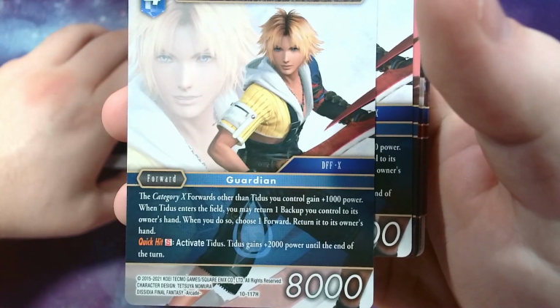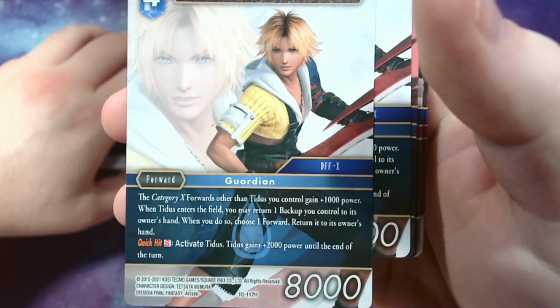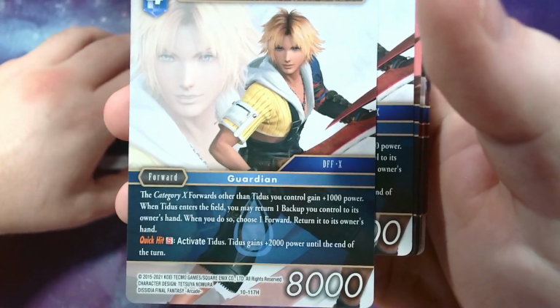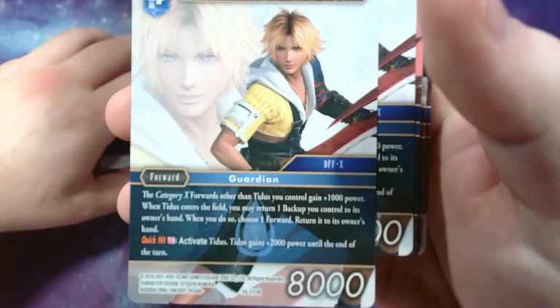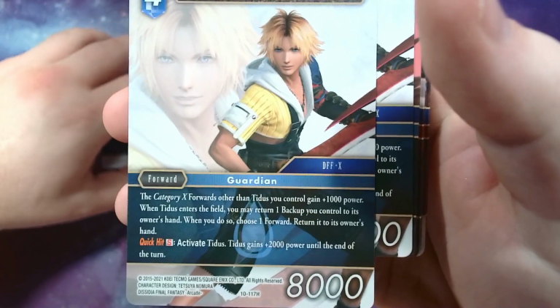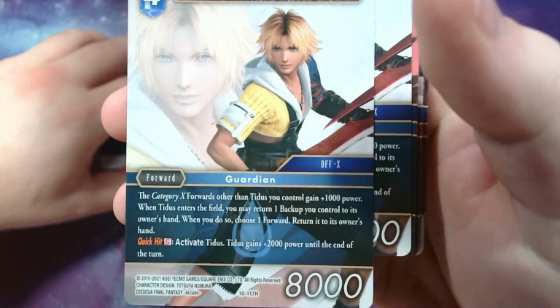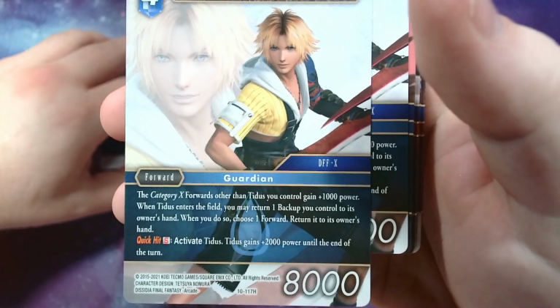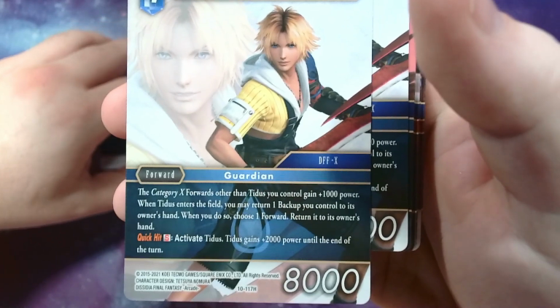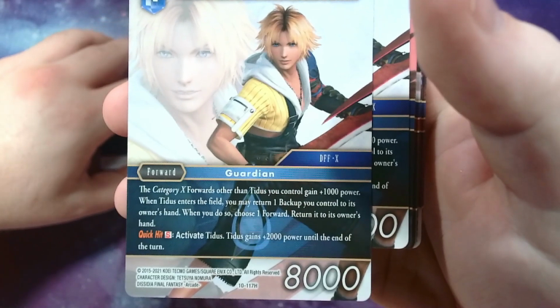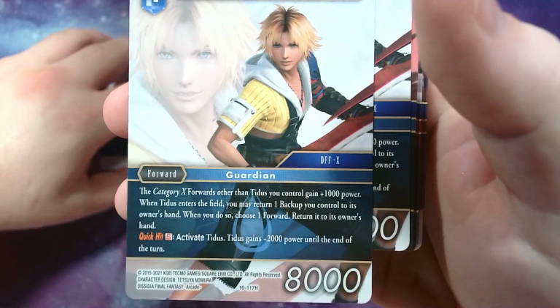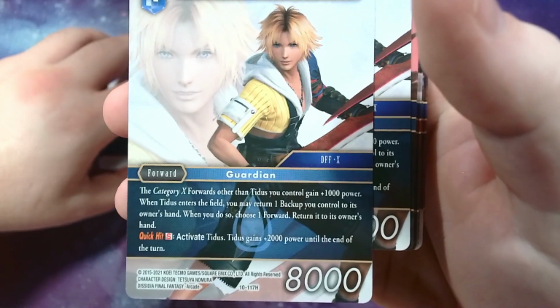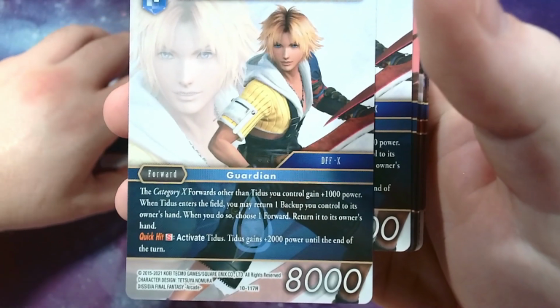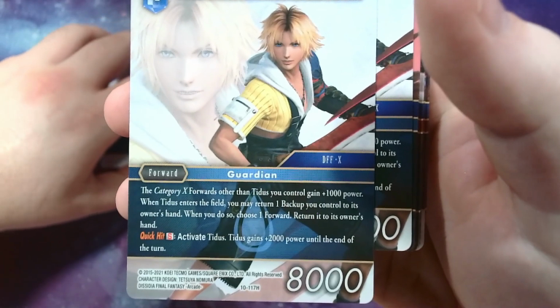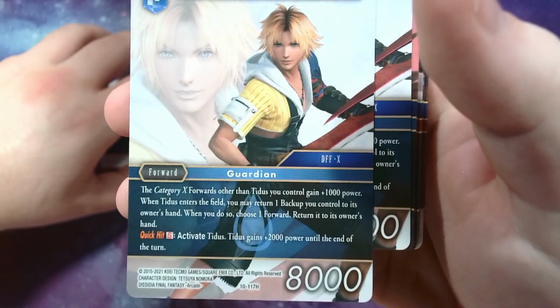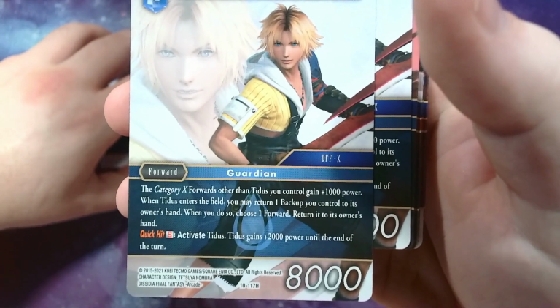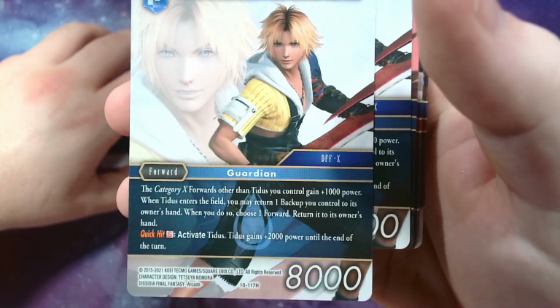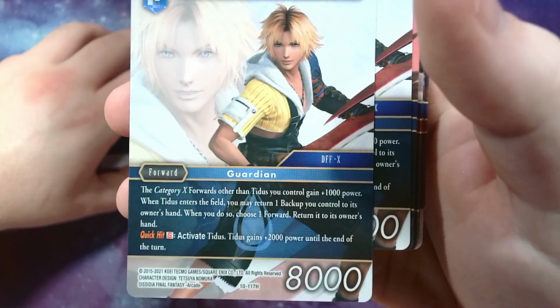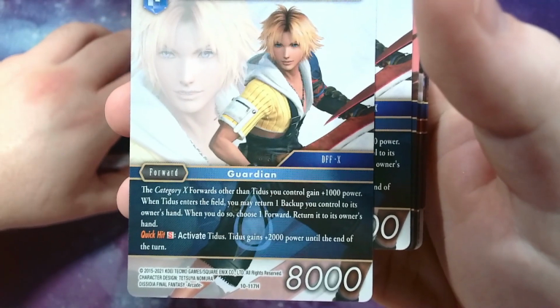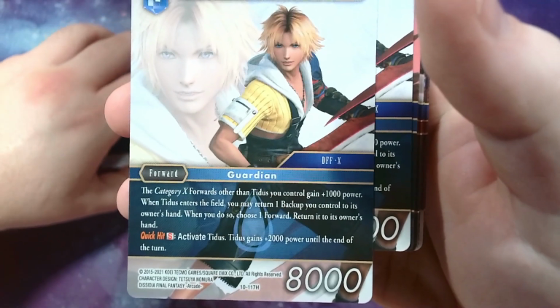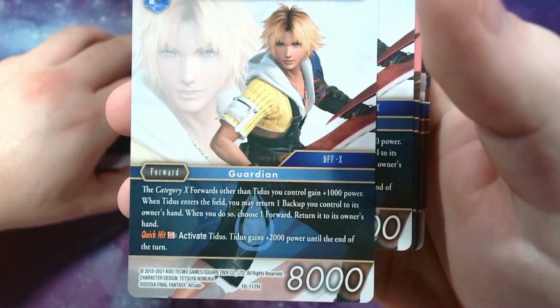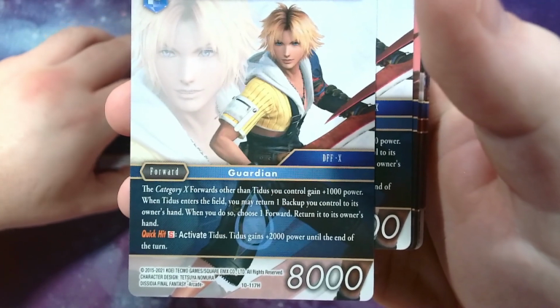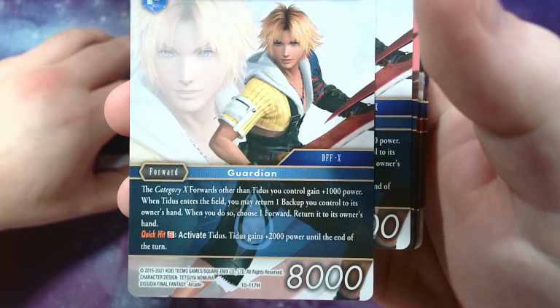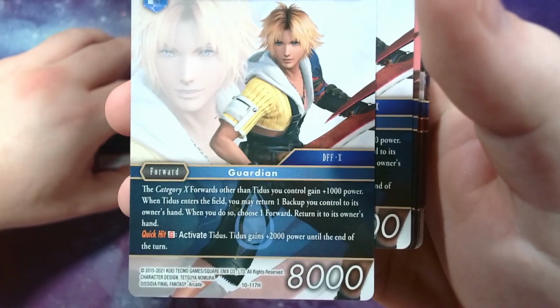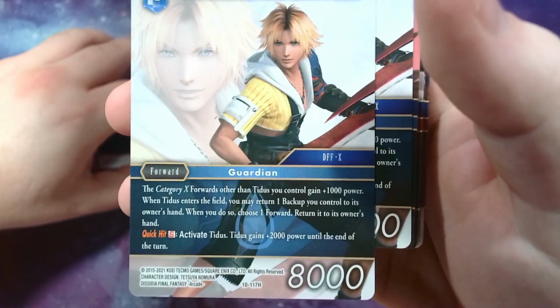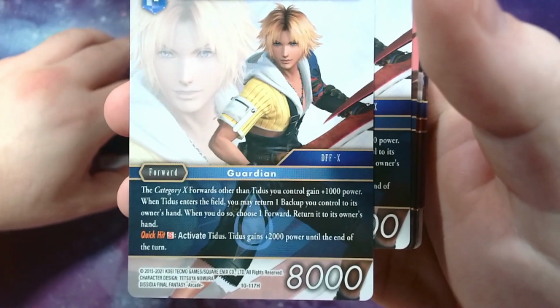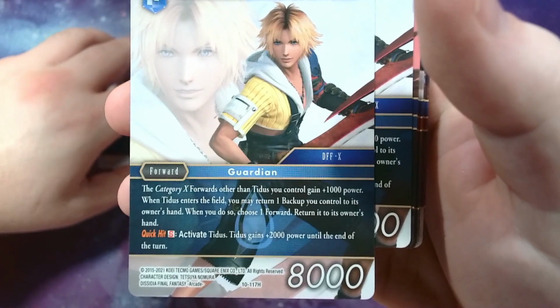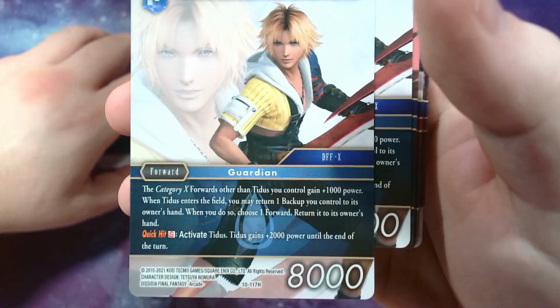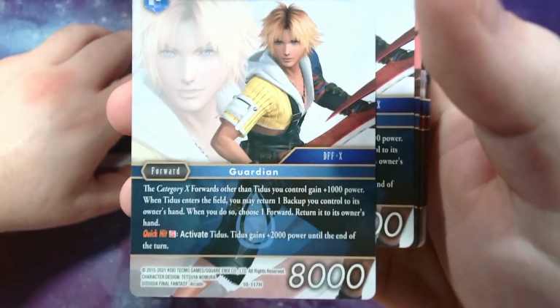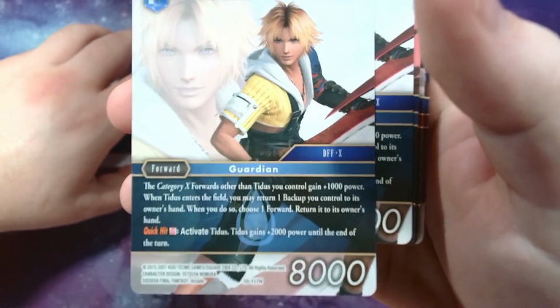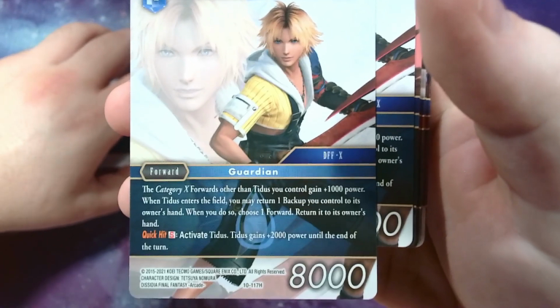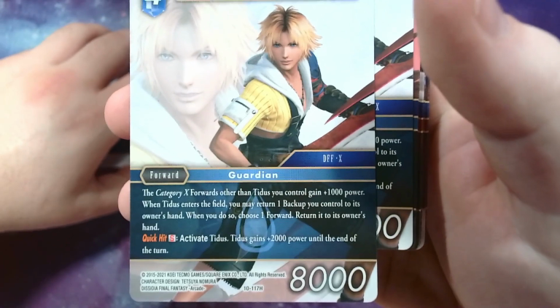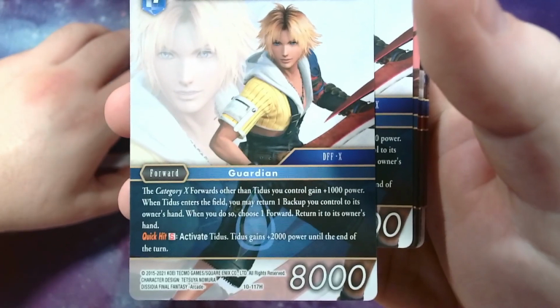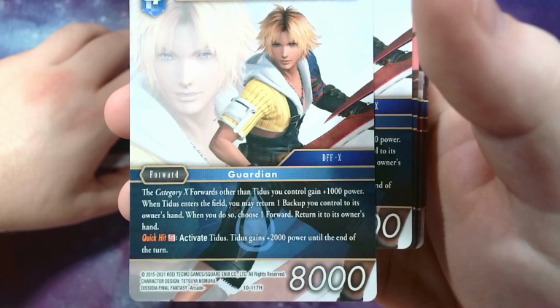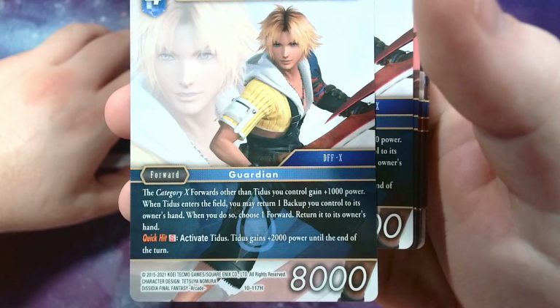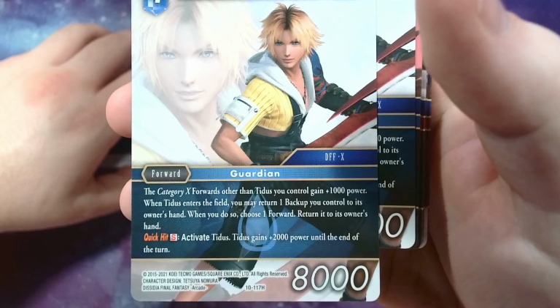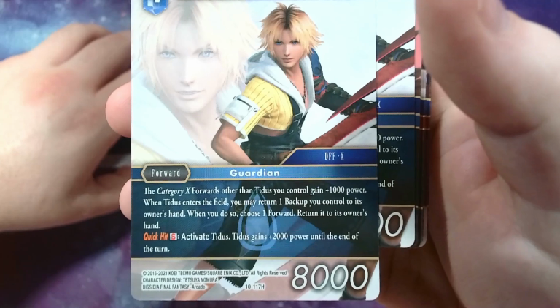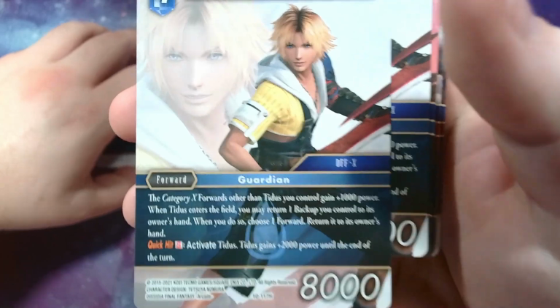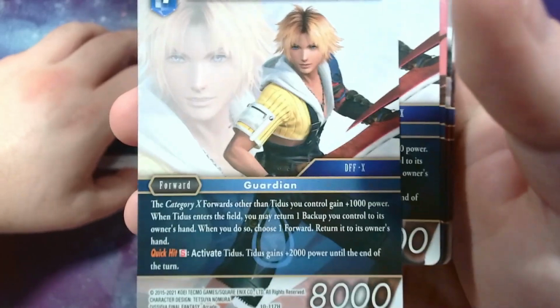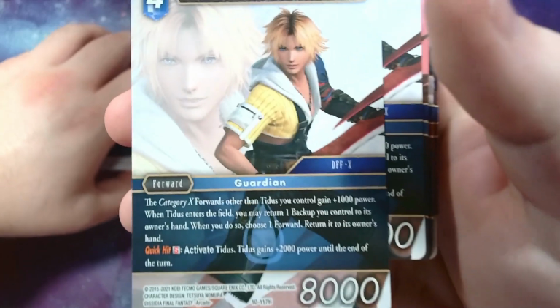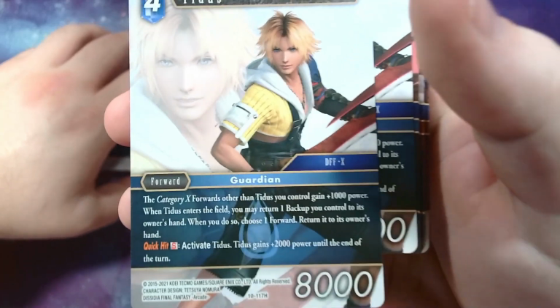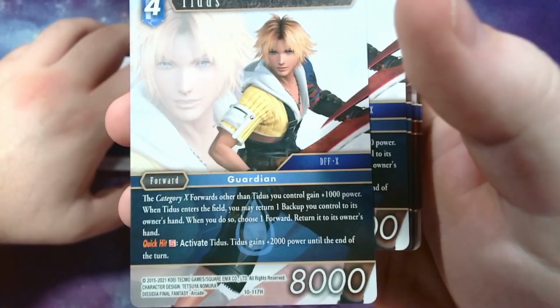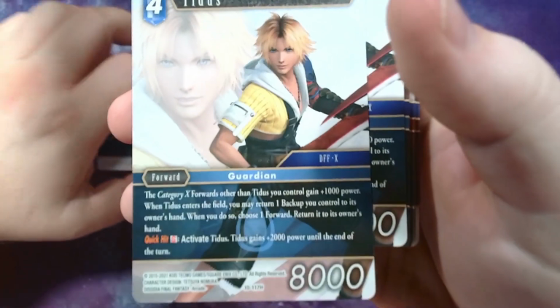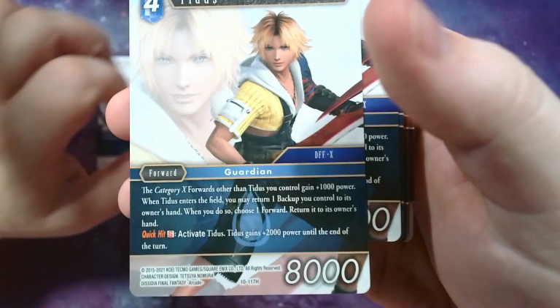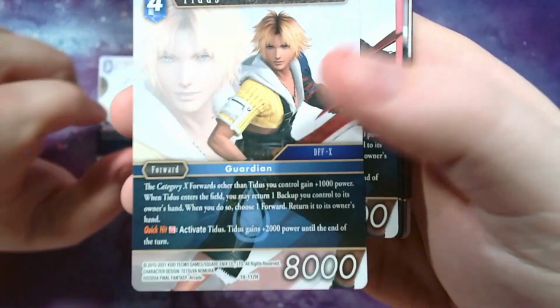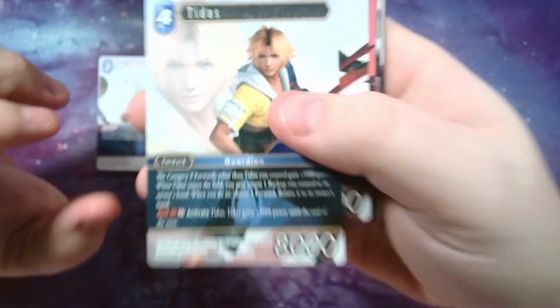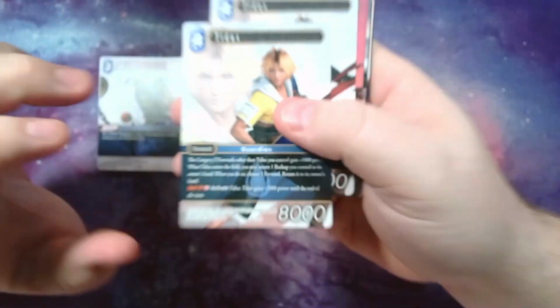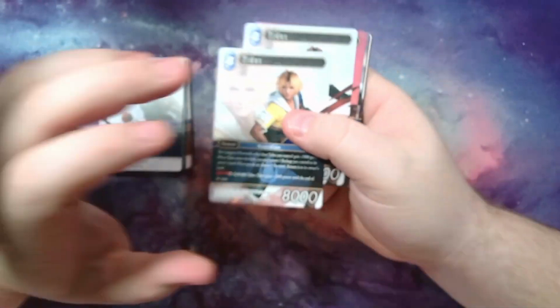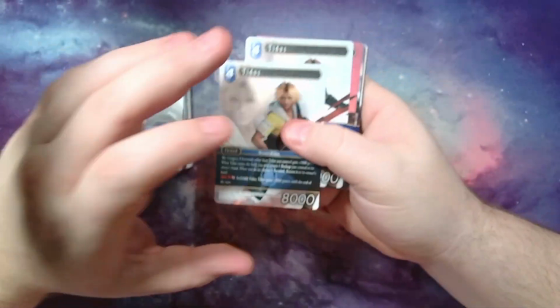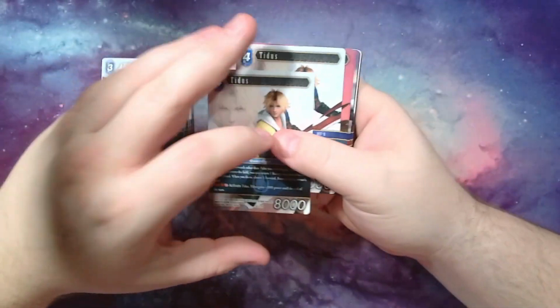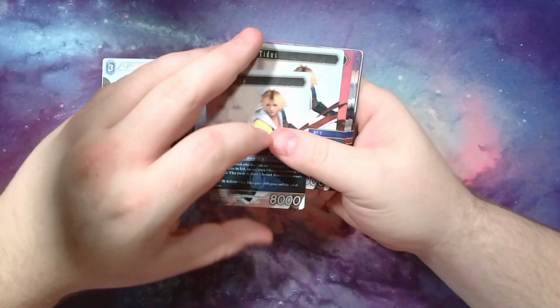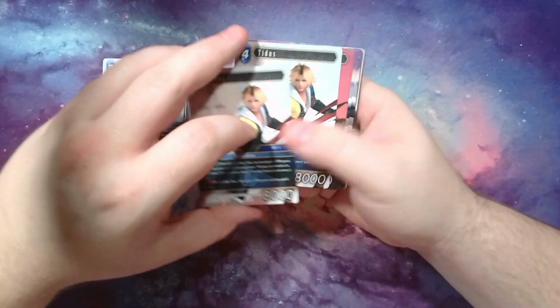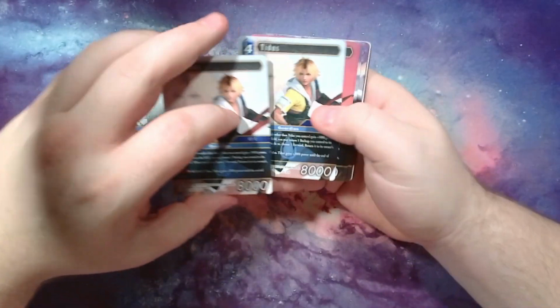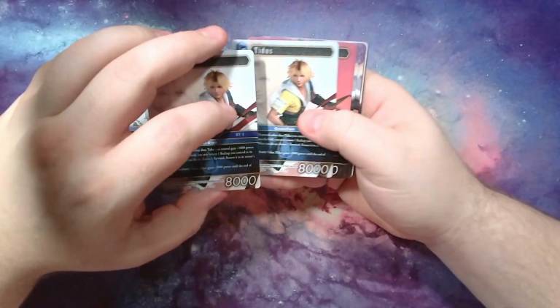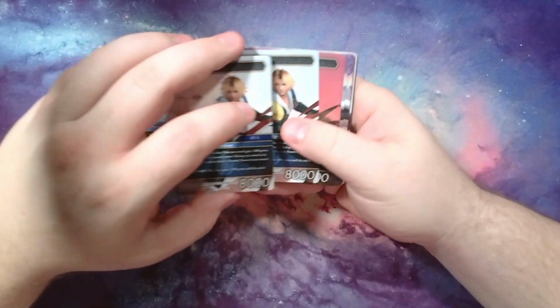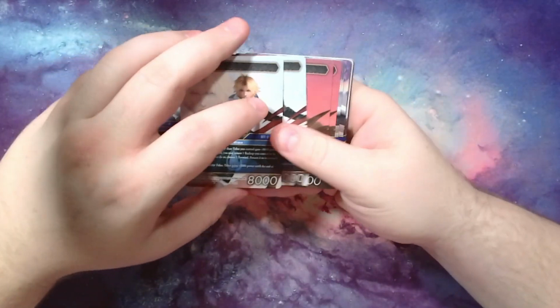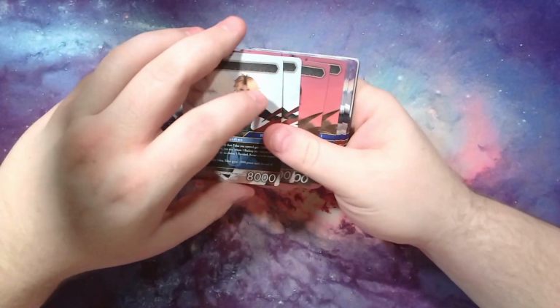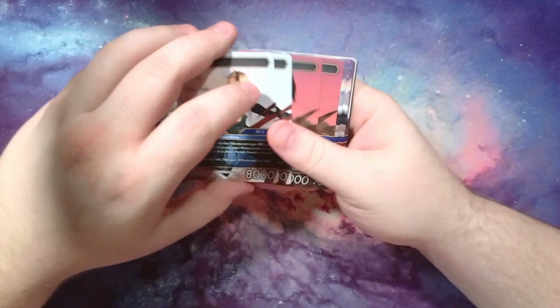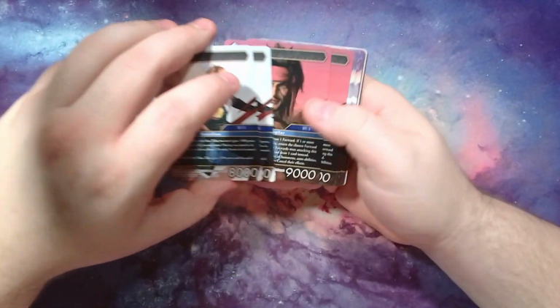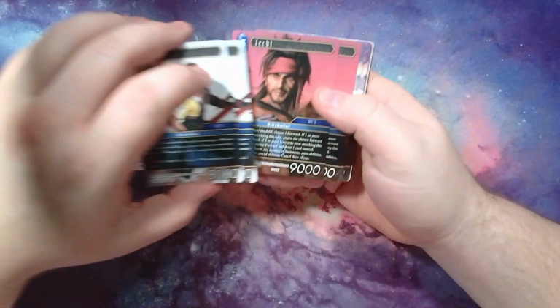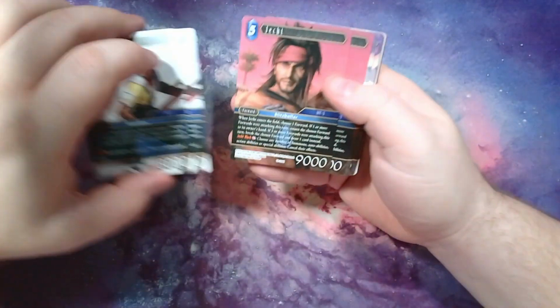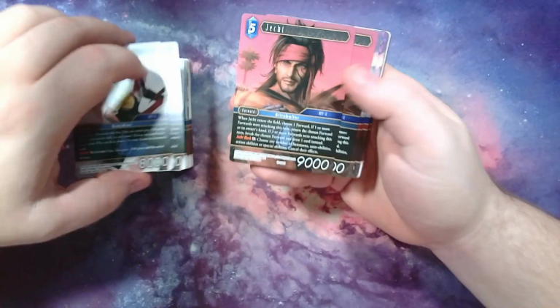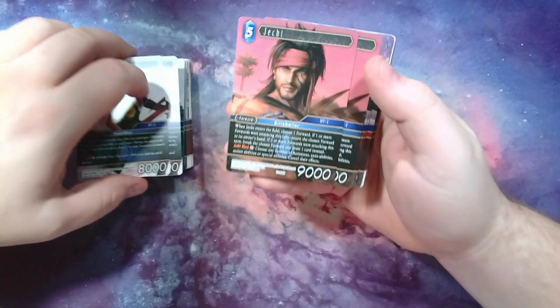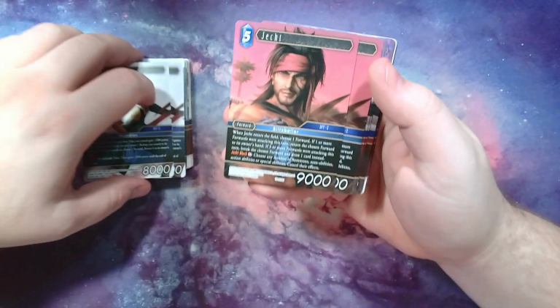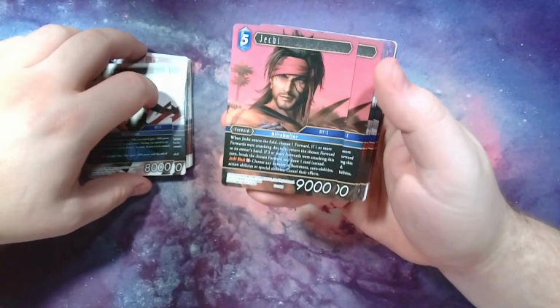This one's from Dissidia. Category X forwards other than him you control get 1,000 power. Whenever he enters you may return a backup you control to its owner's hand; when you do, choose a forward and return it to its owner's hand — so you can bounce some stuff with him. If you use Quick Hit you activate him and give him 2,000, so he can be a sneaky defender.